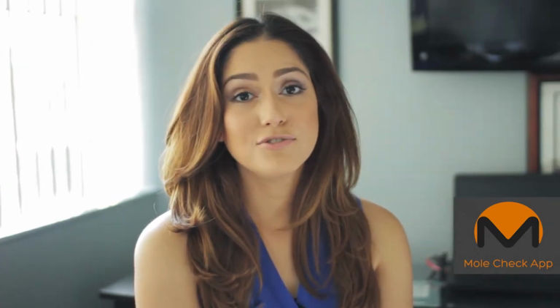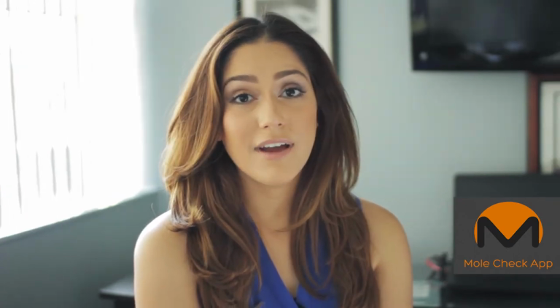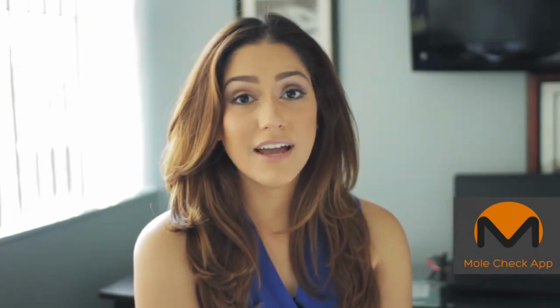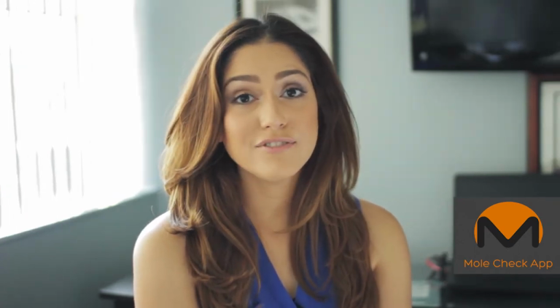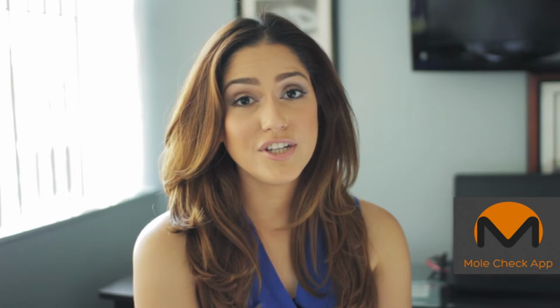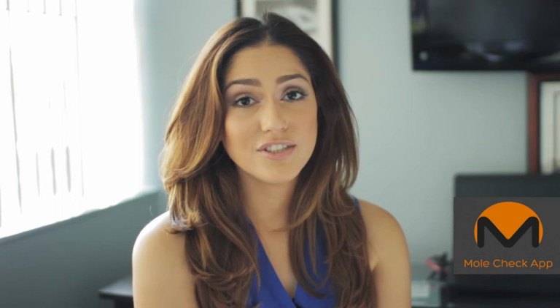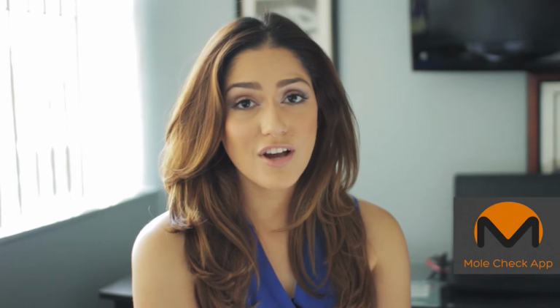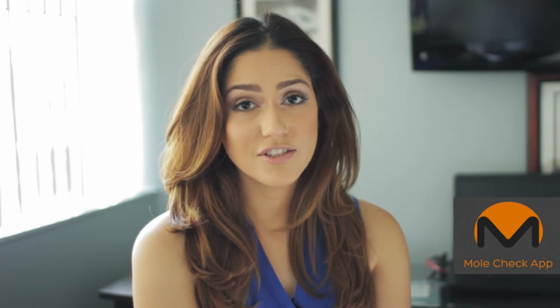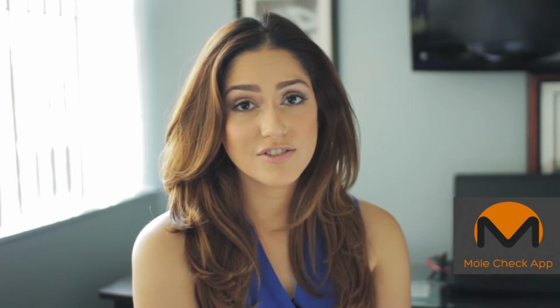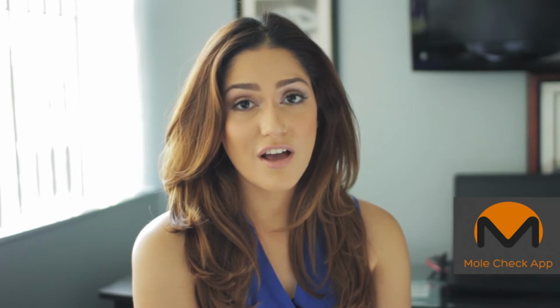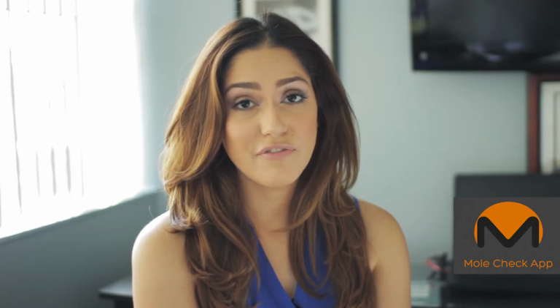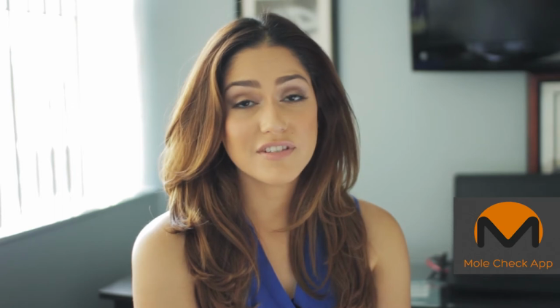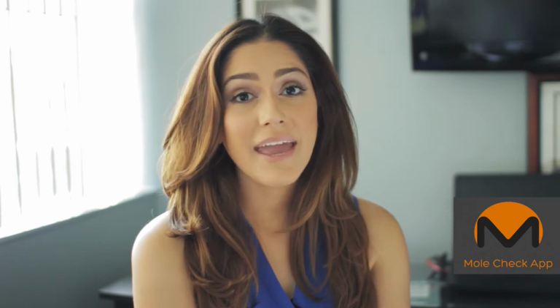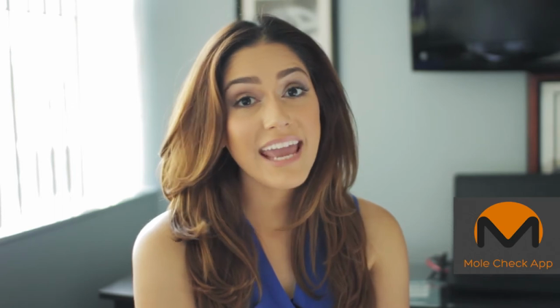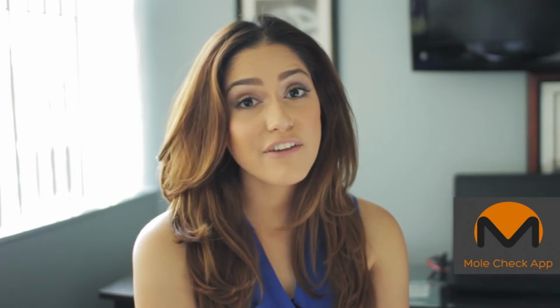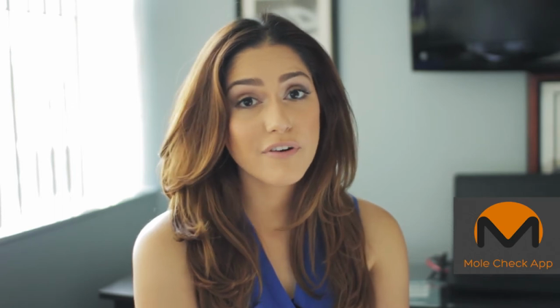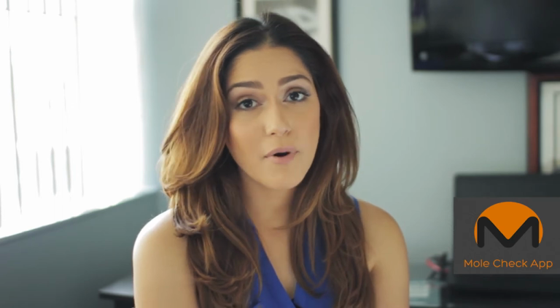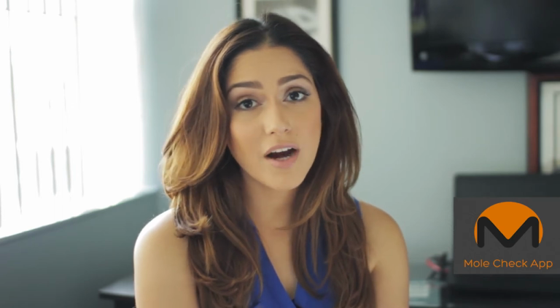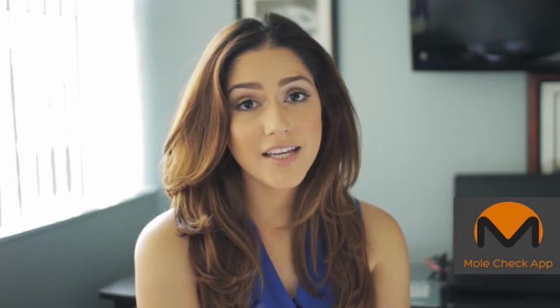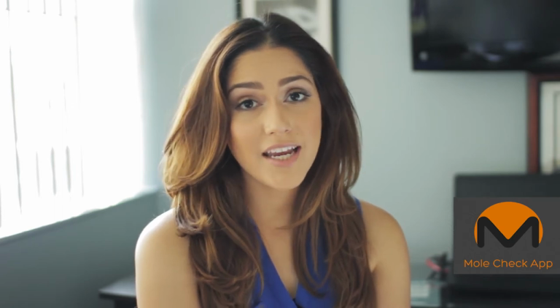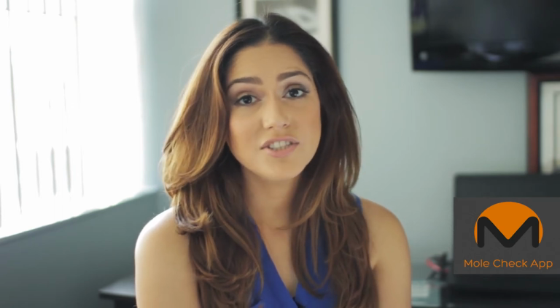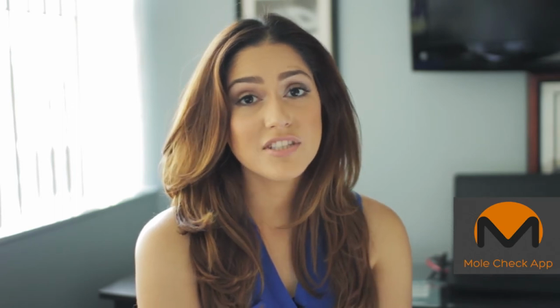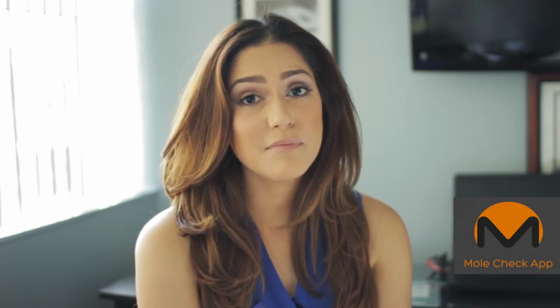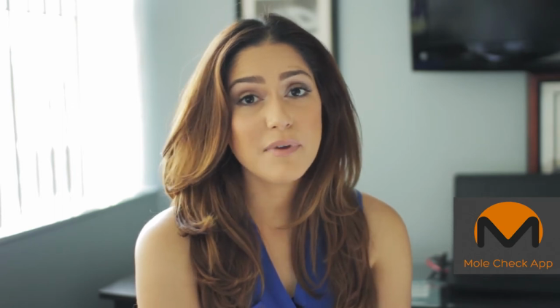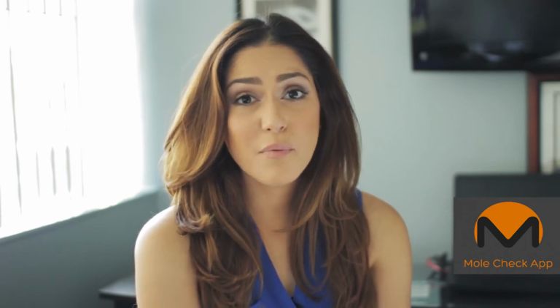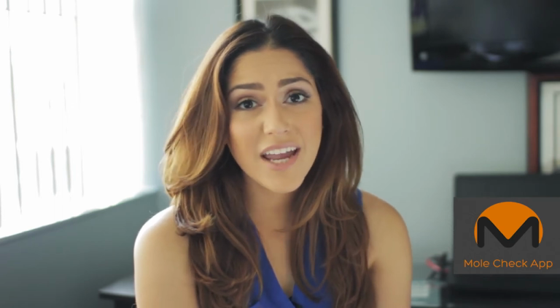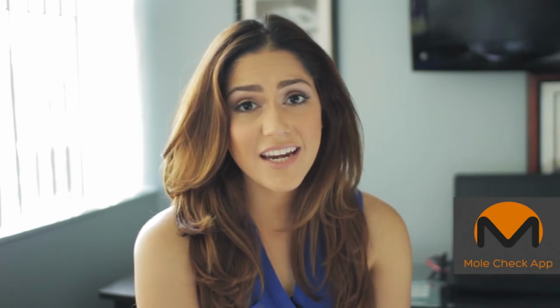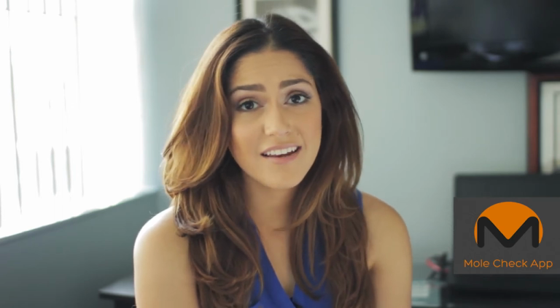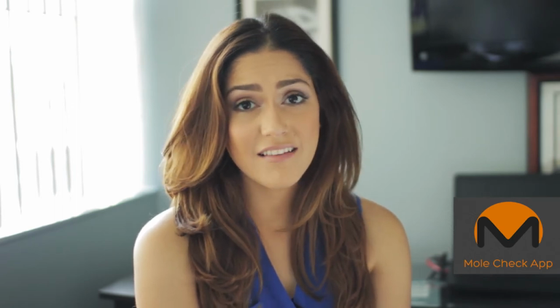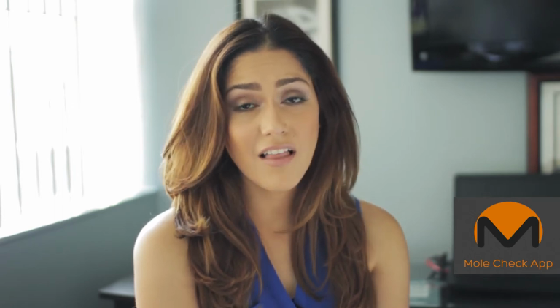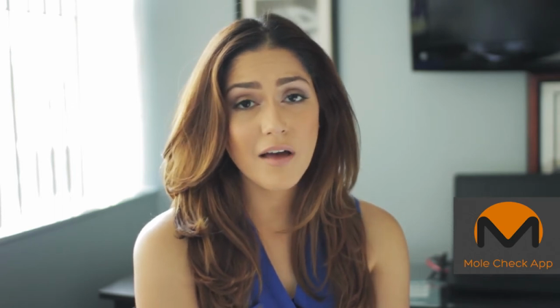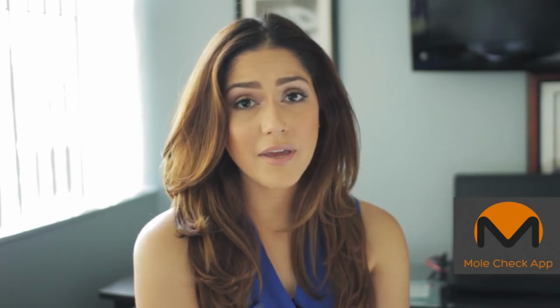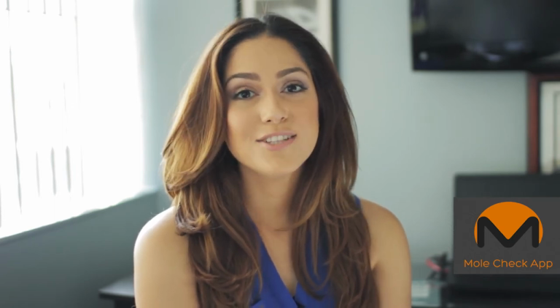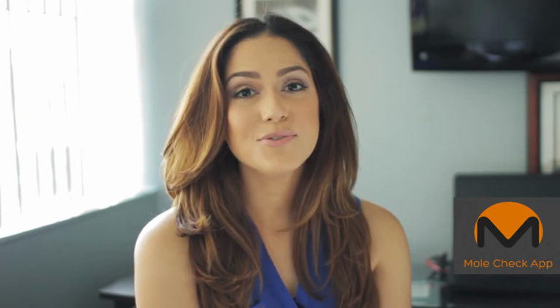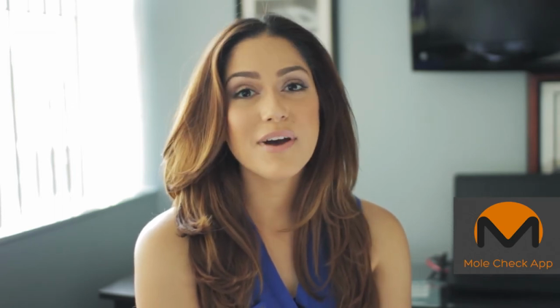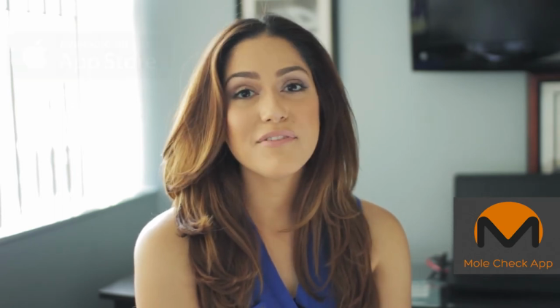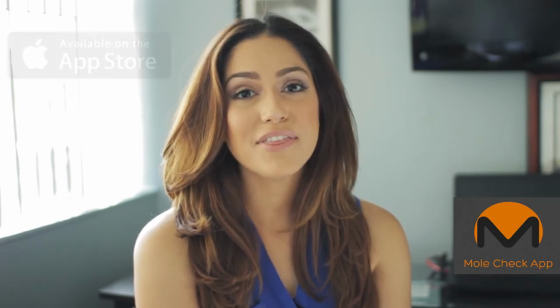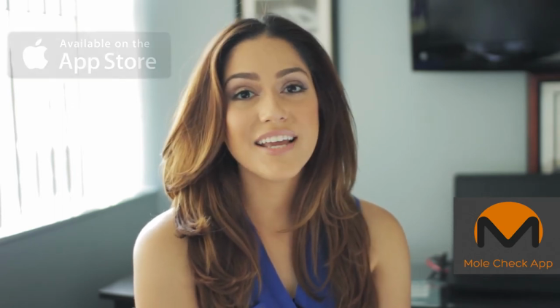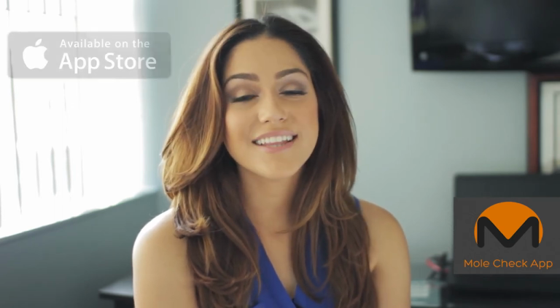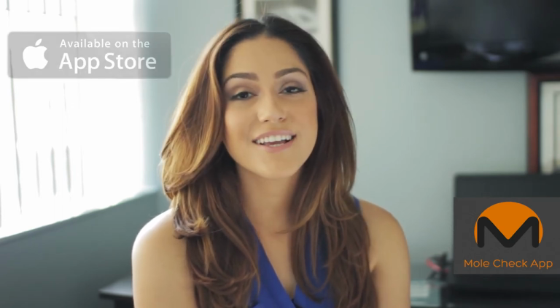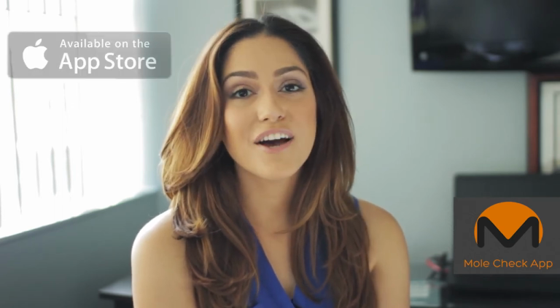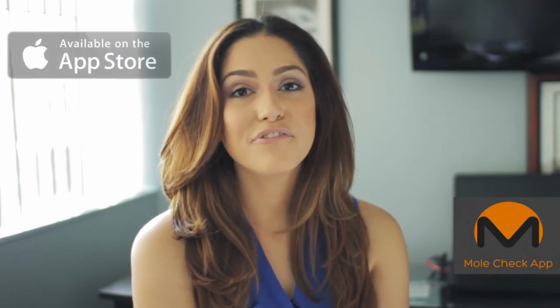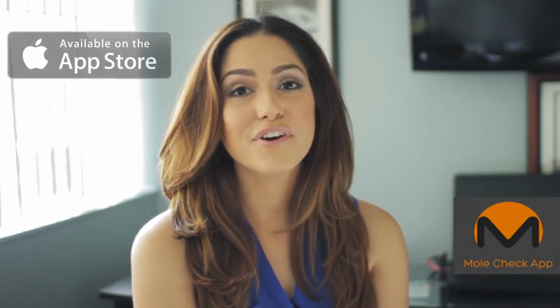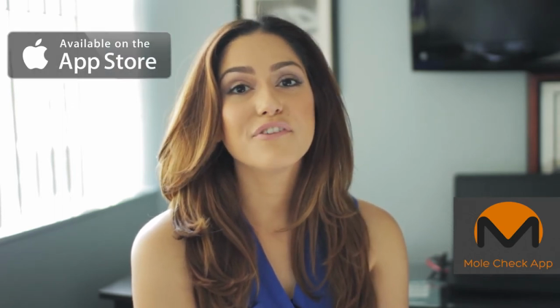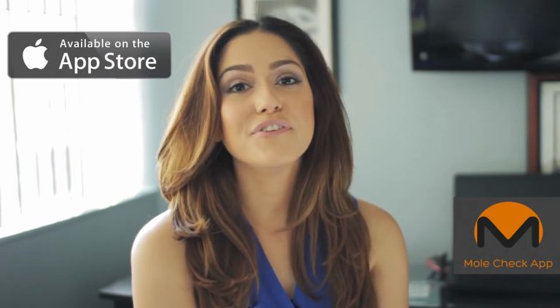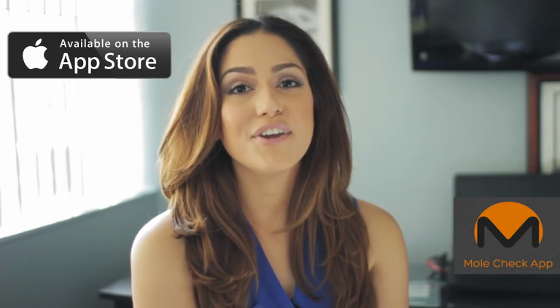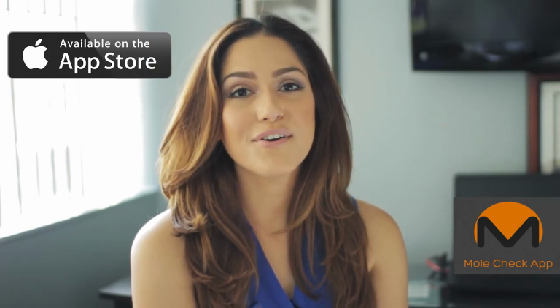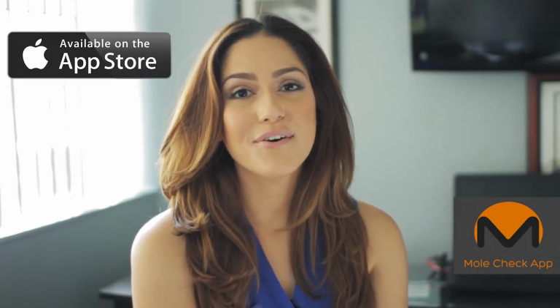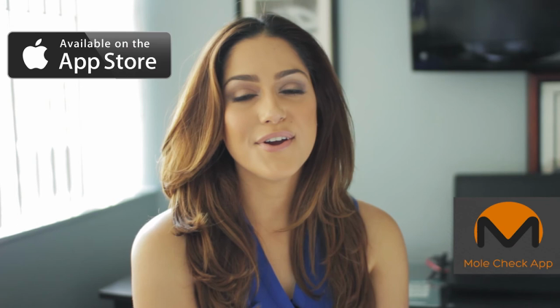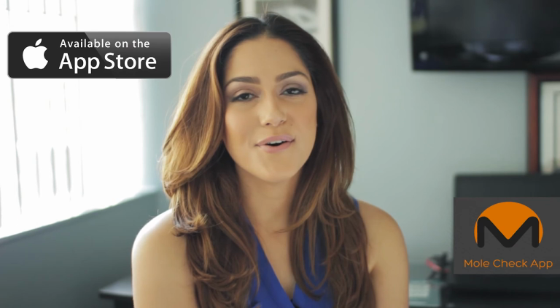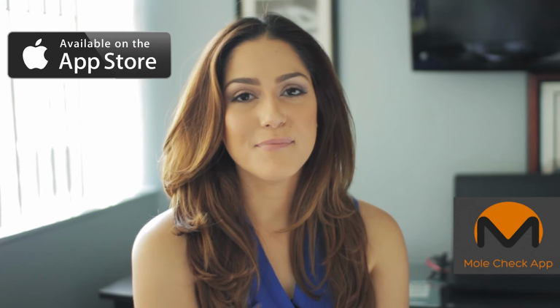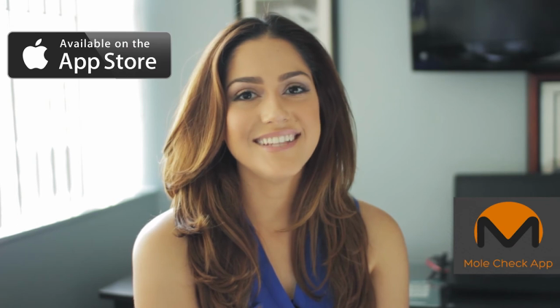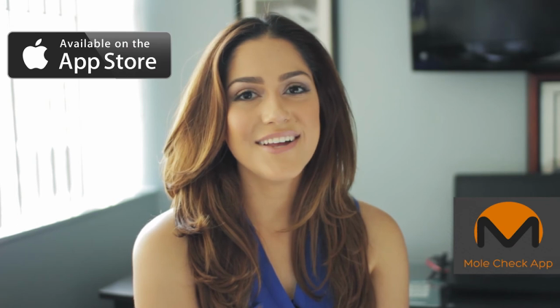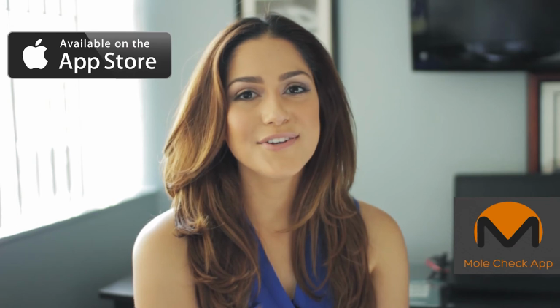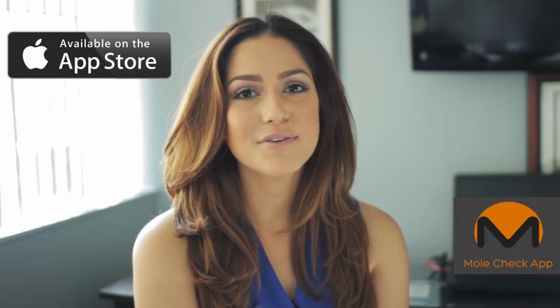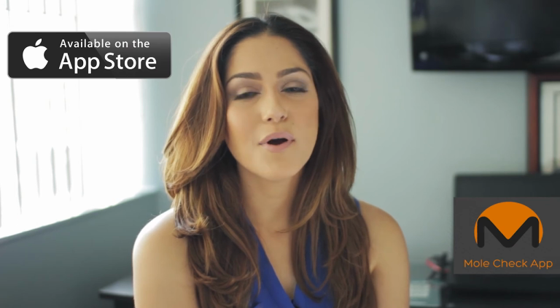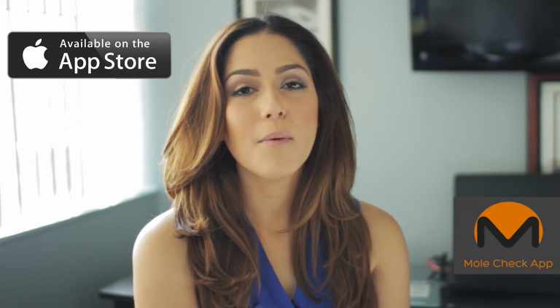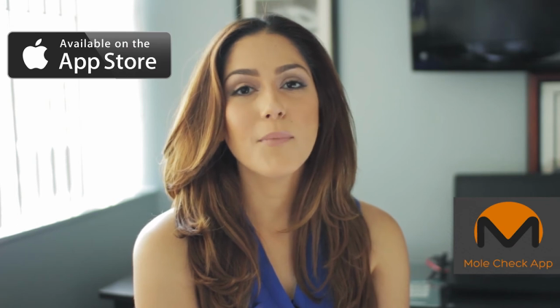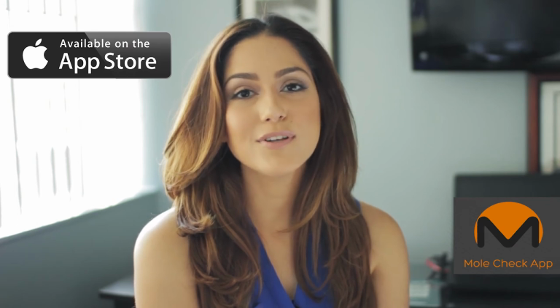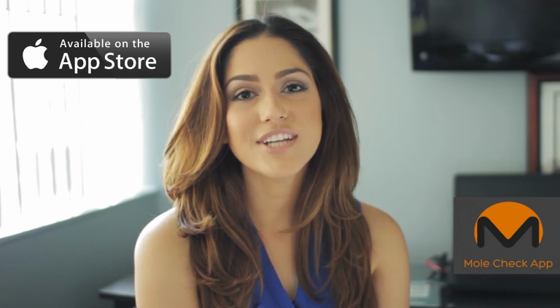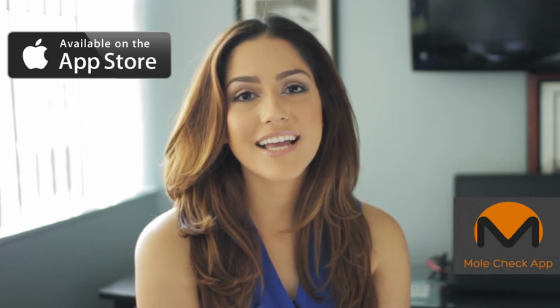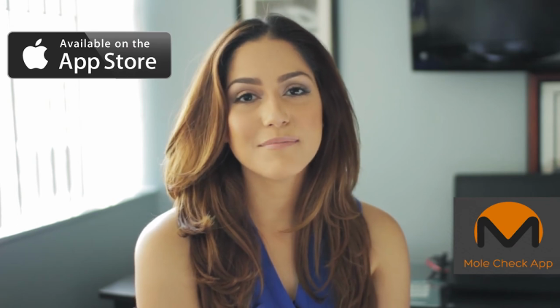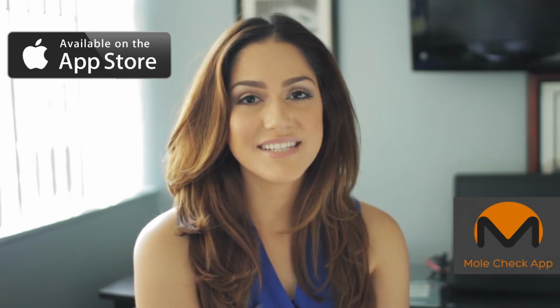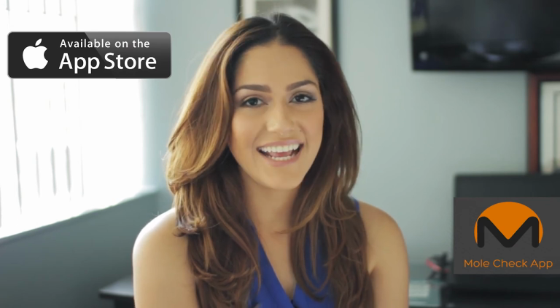Drive to your doctor's office, pay for parking, just to be waiting in the lobby? Do everything at the comfort of your own home. Download Mole Checkup today.